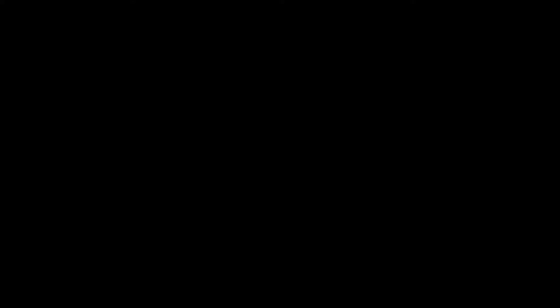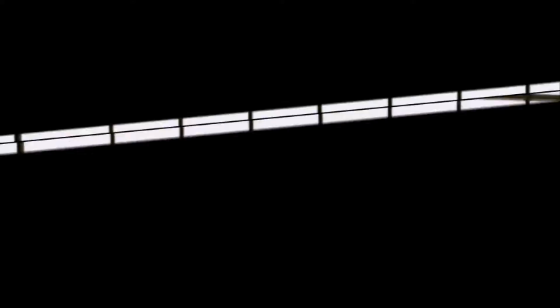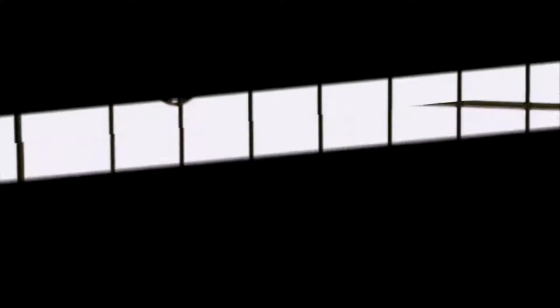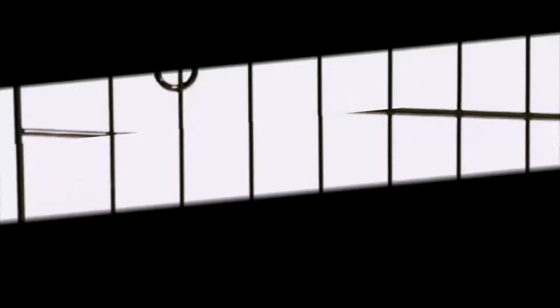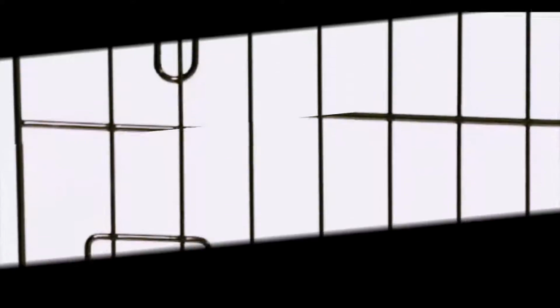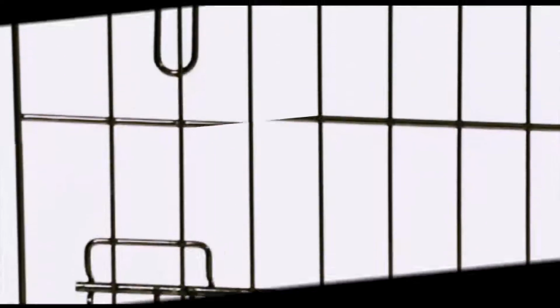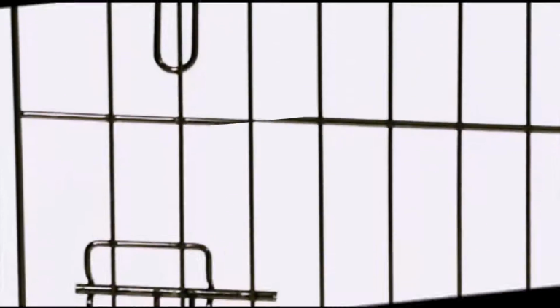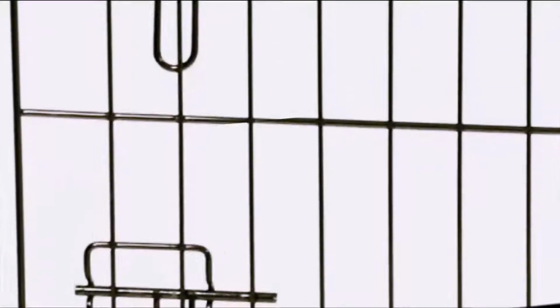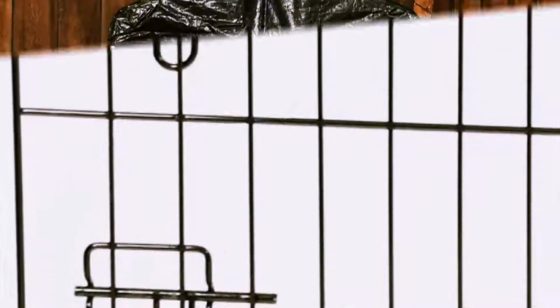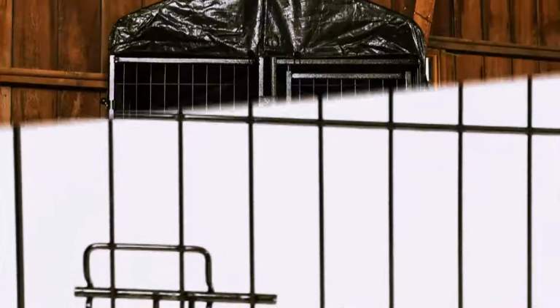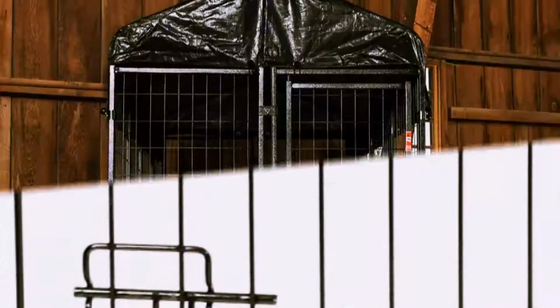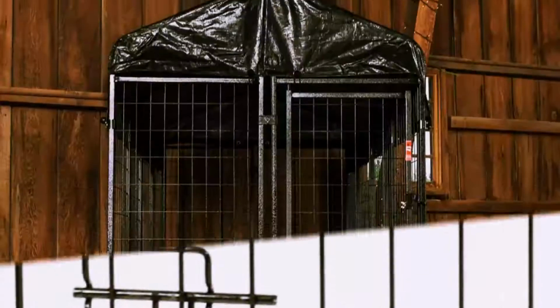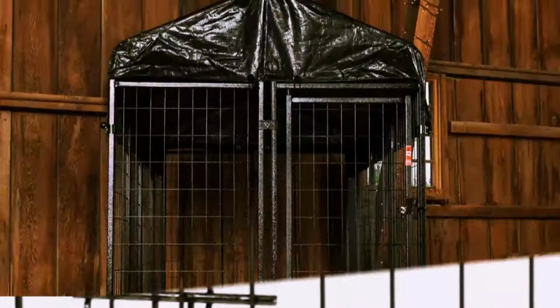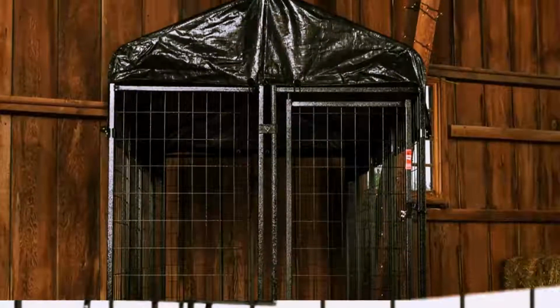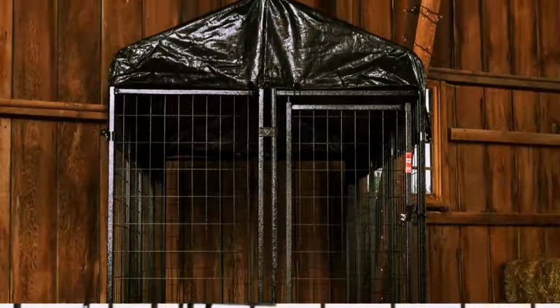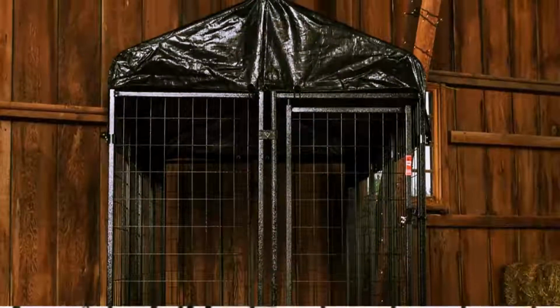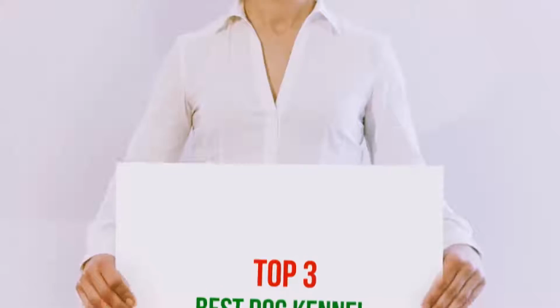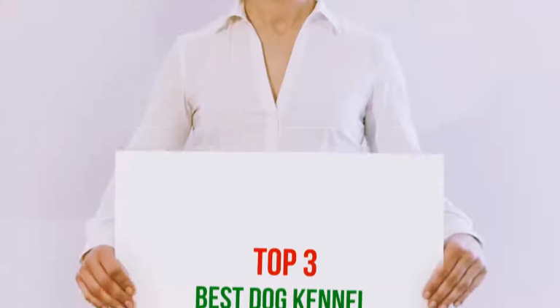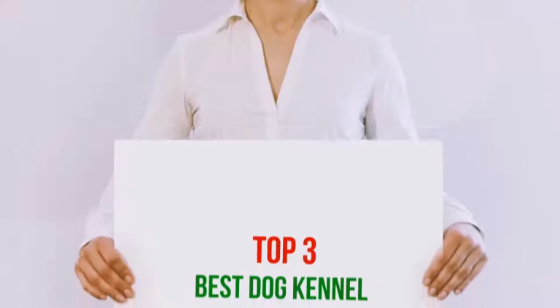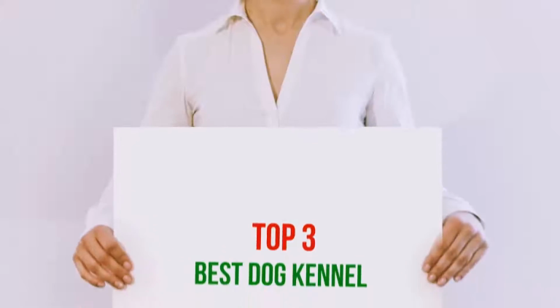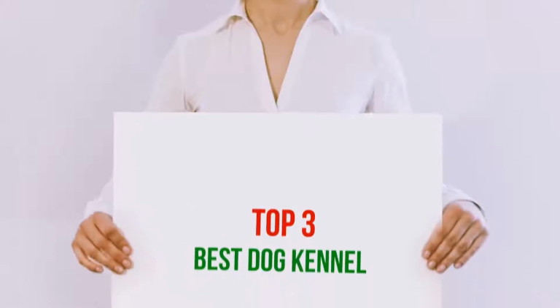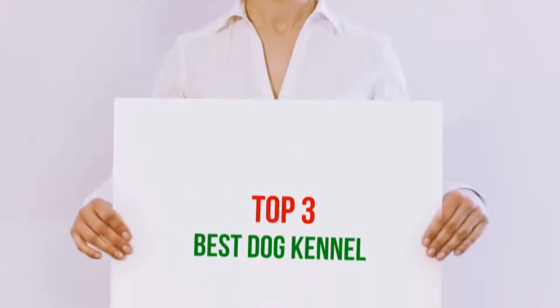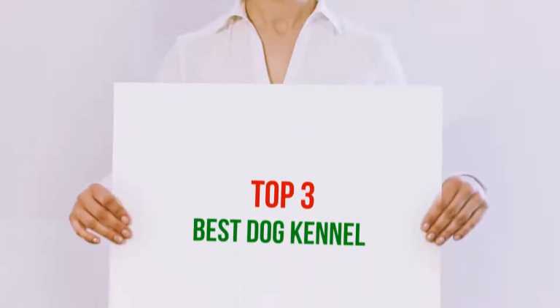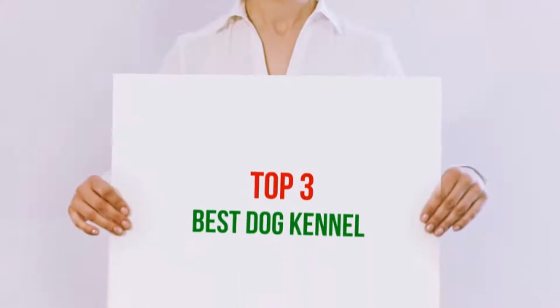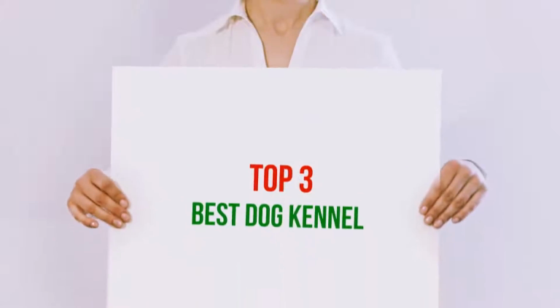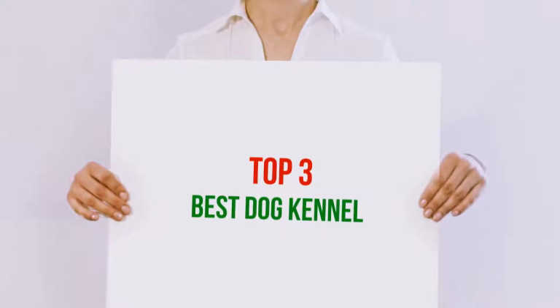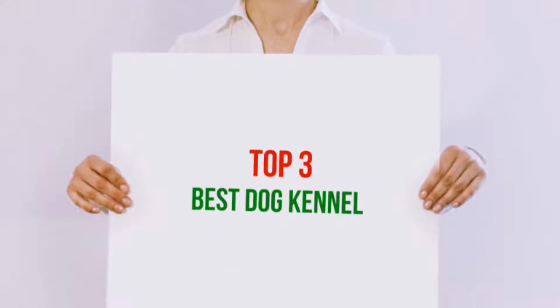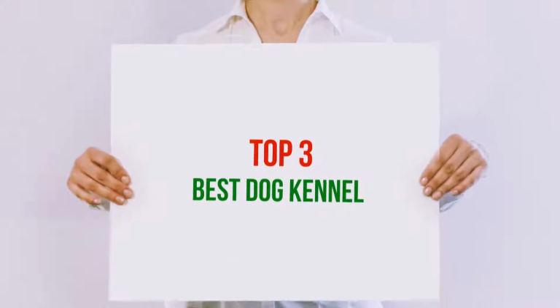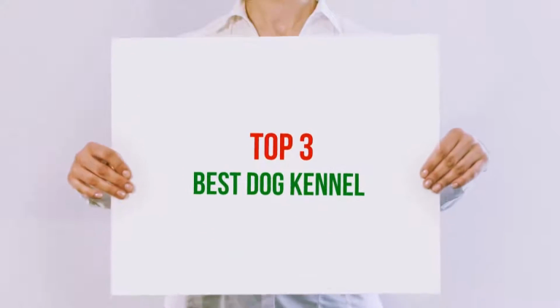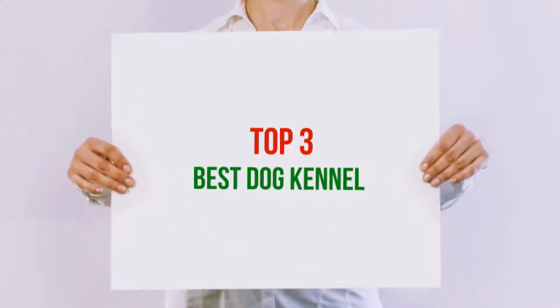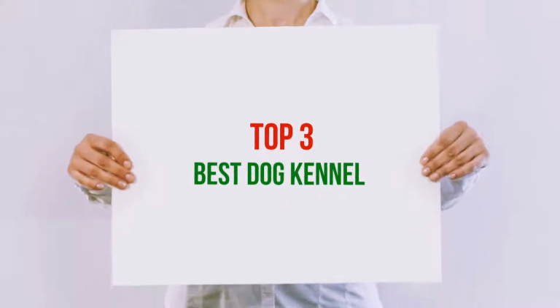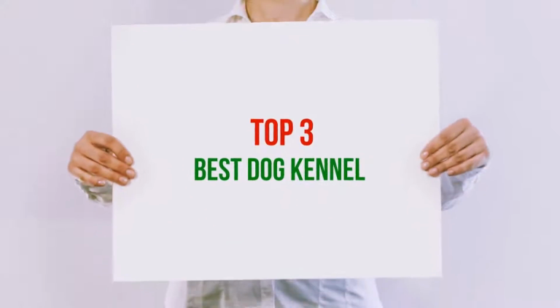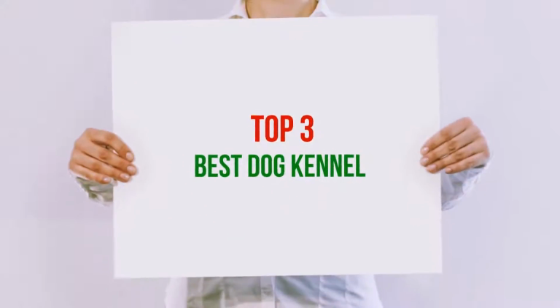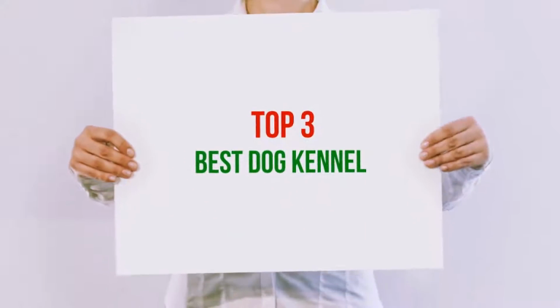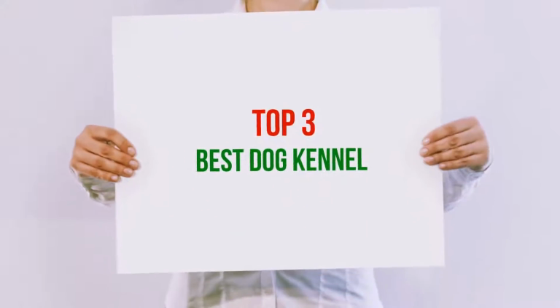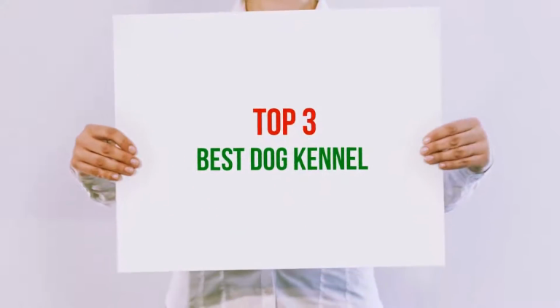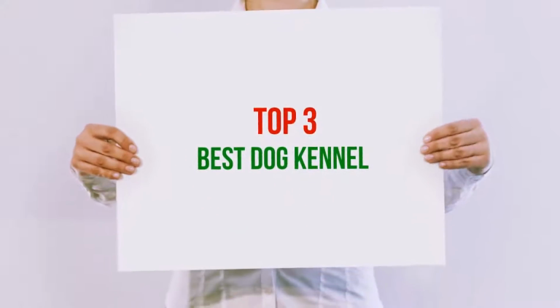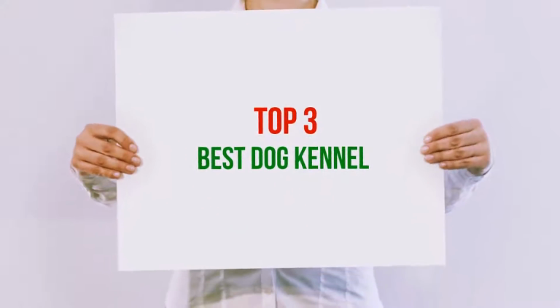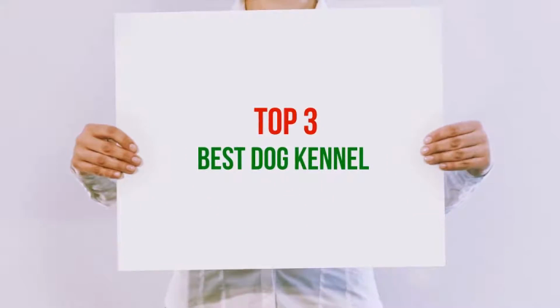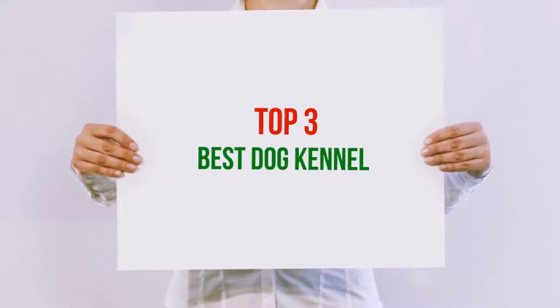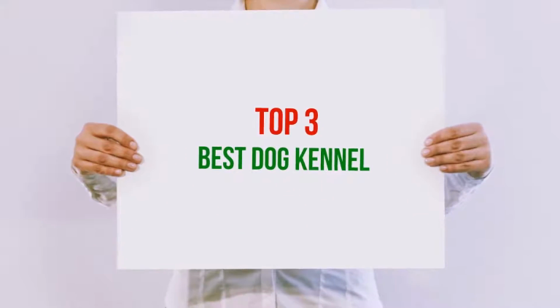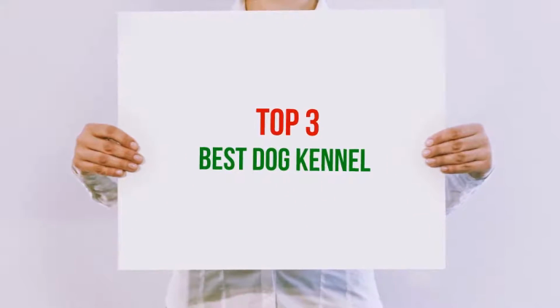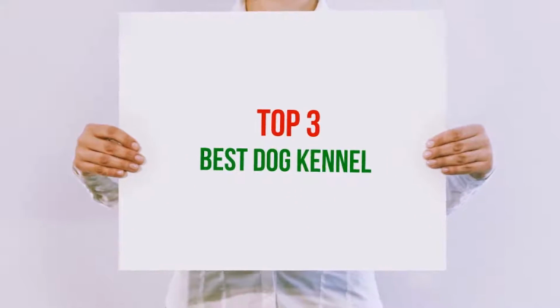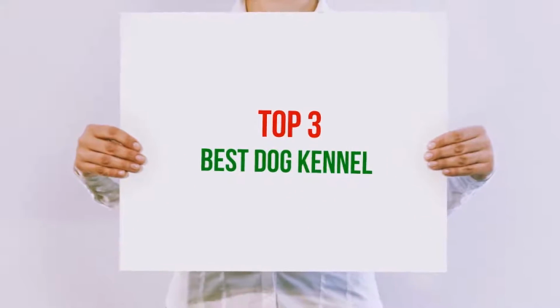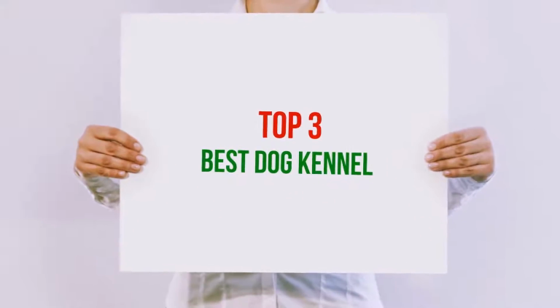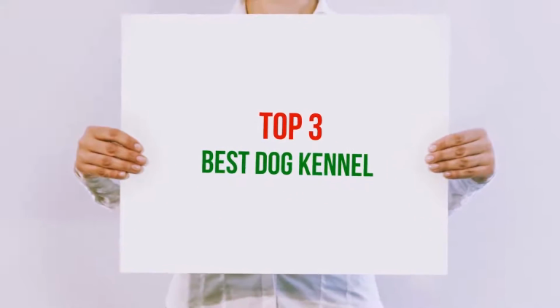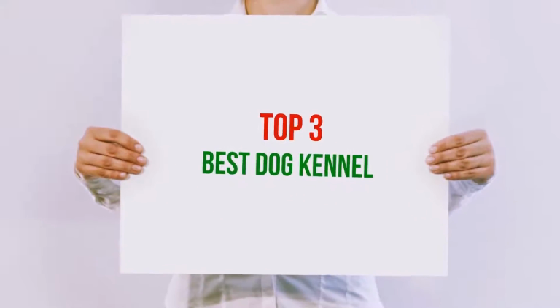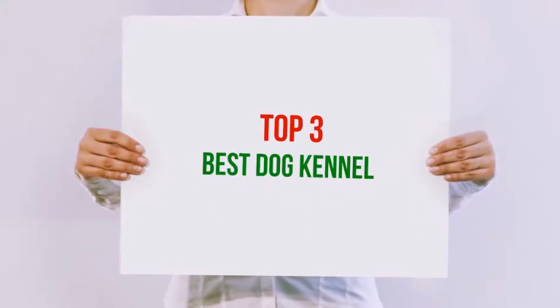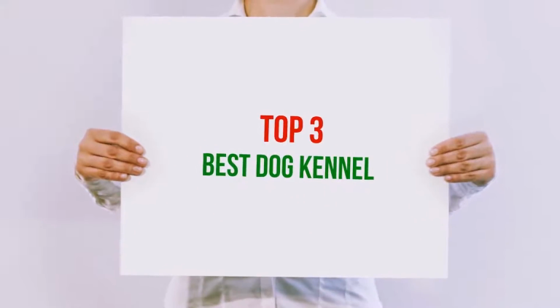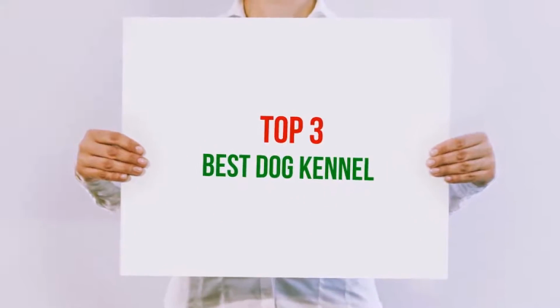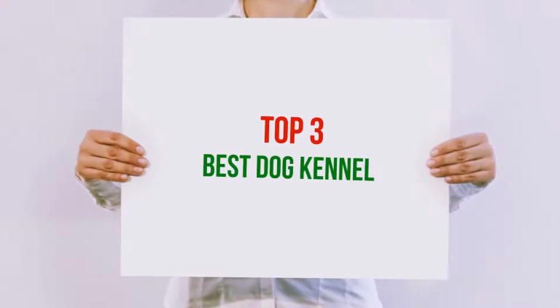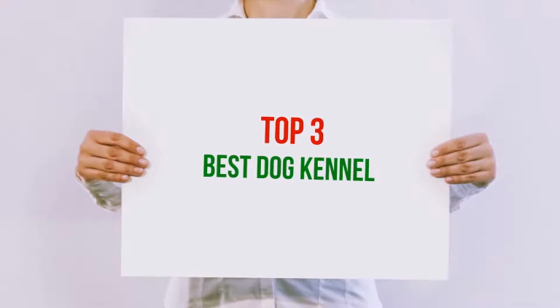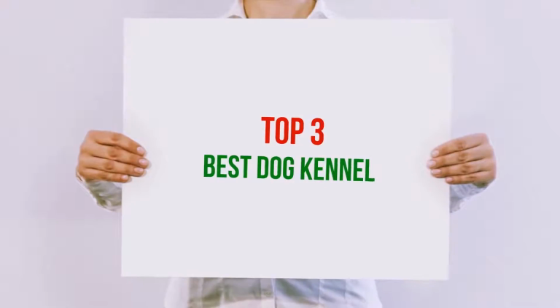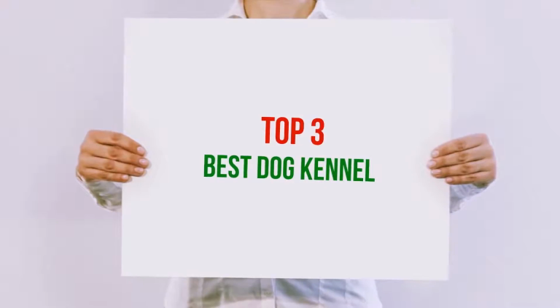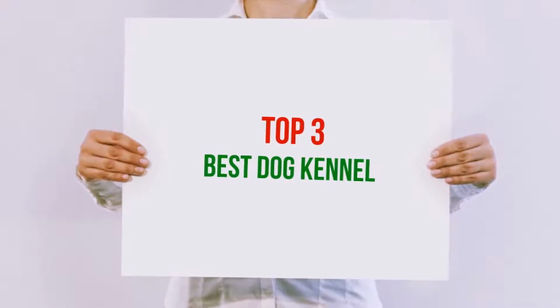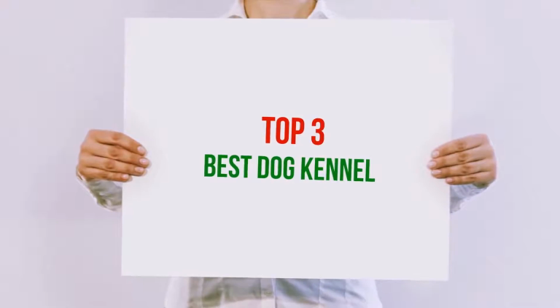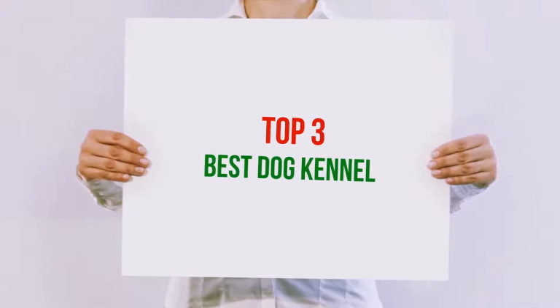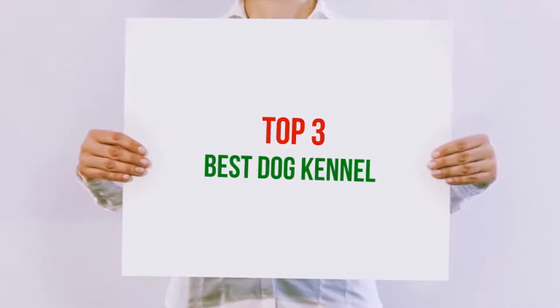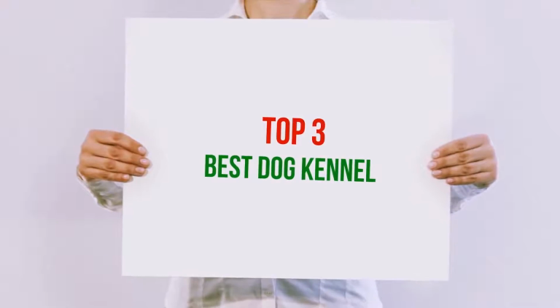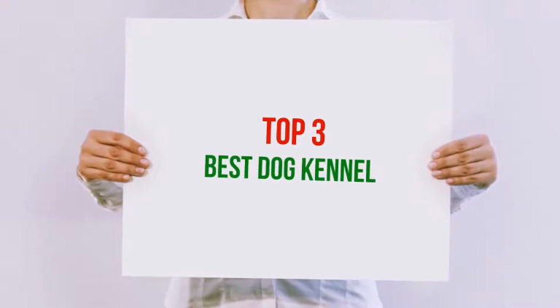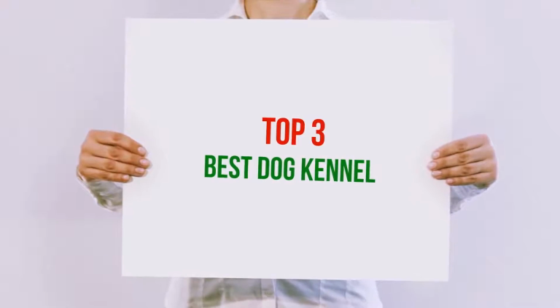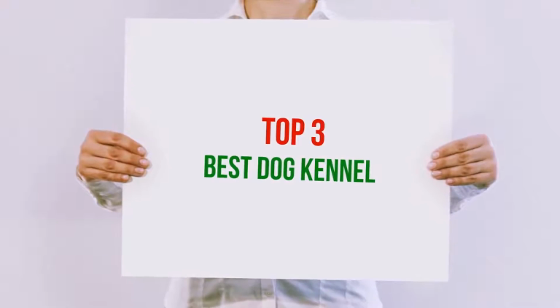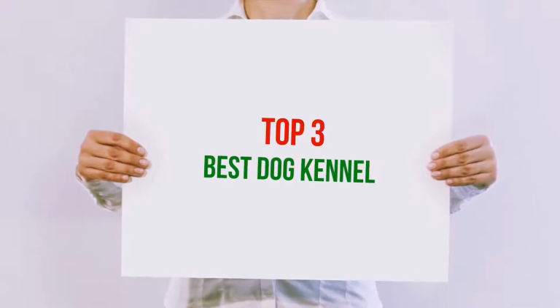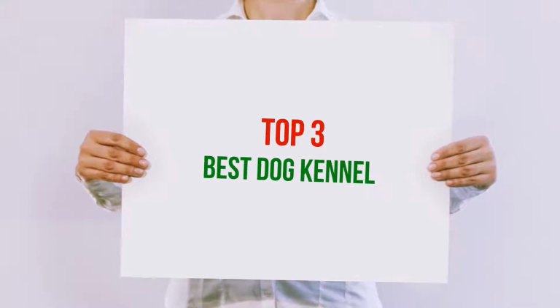Hi guys, welcome back to my channel. In today's video, we're gonna check out the top 3 best dog kennels.